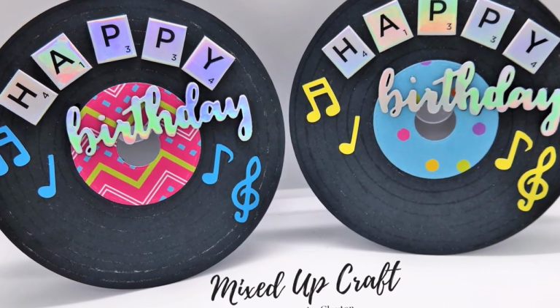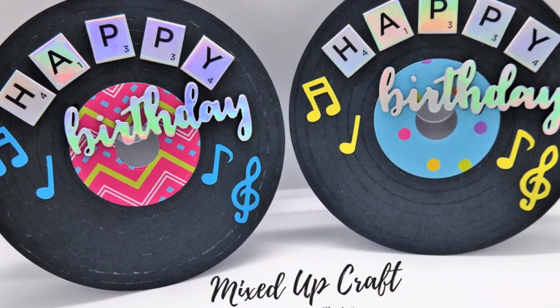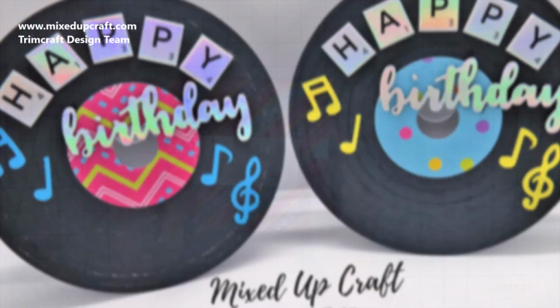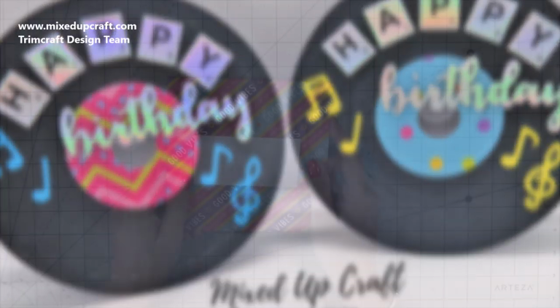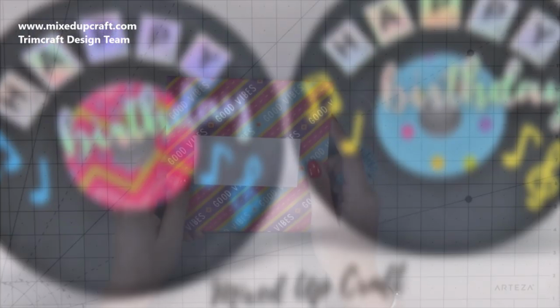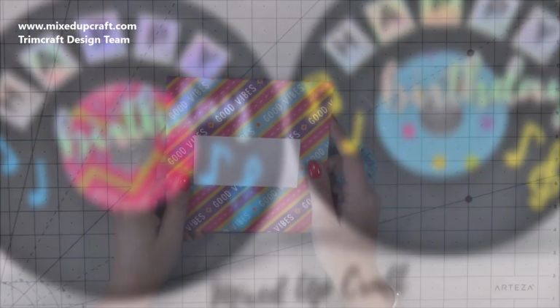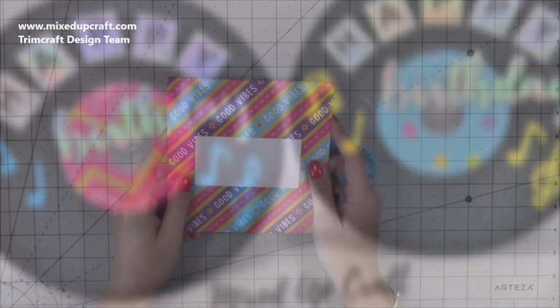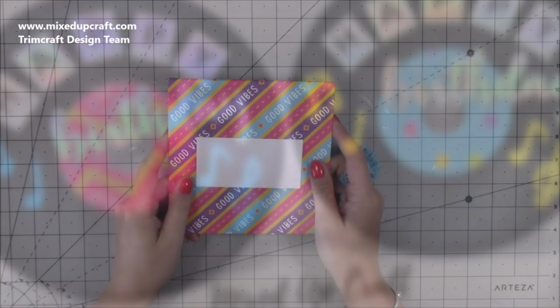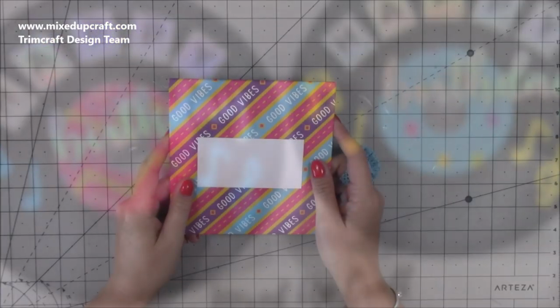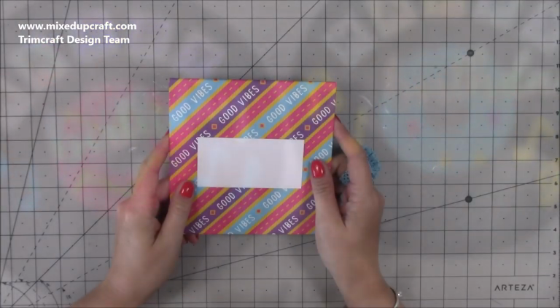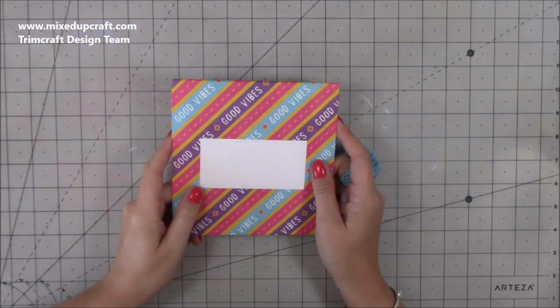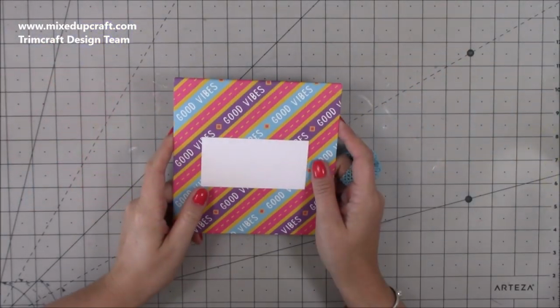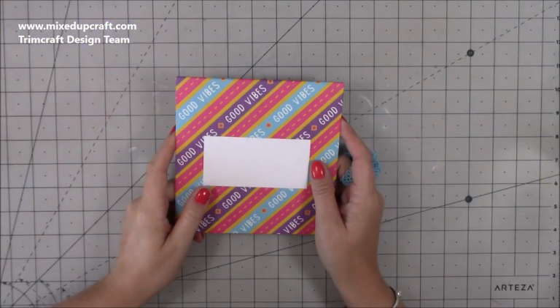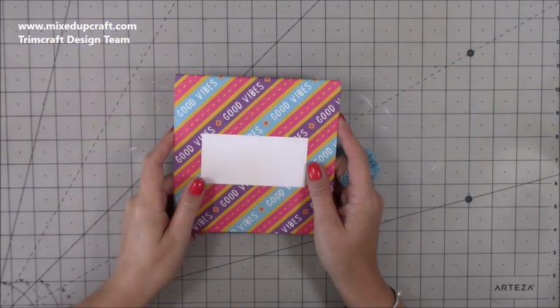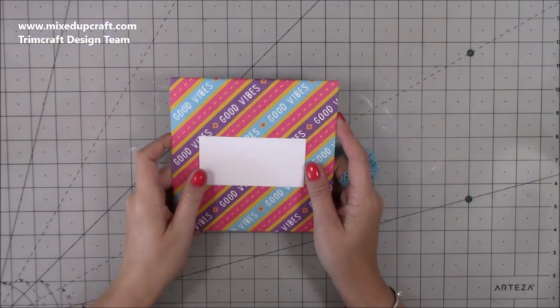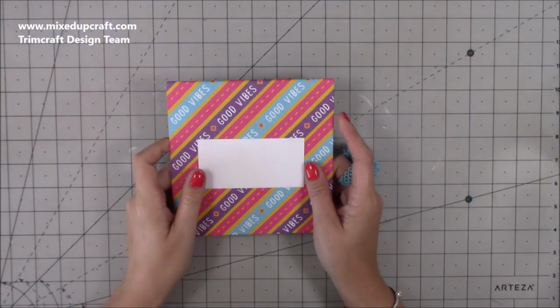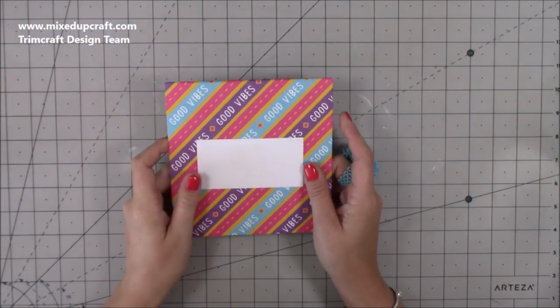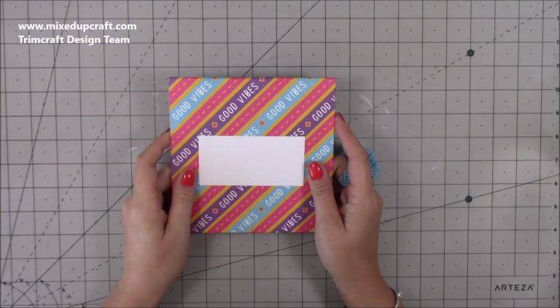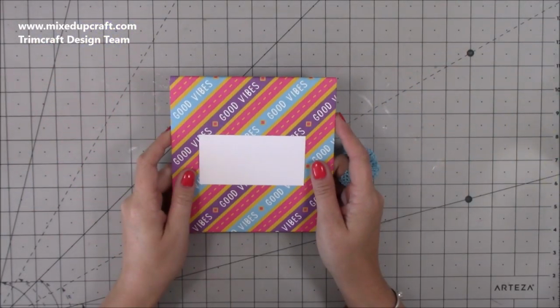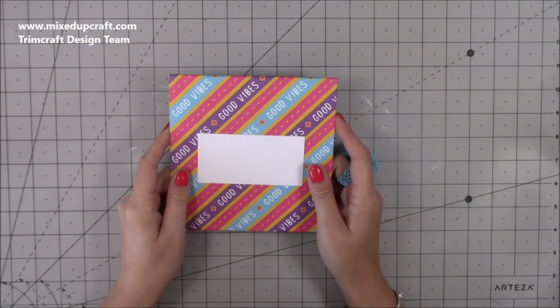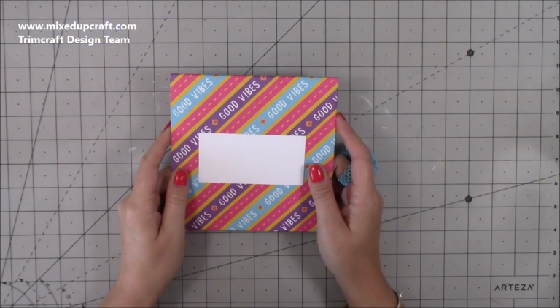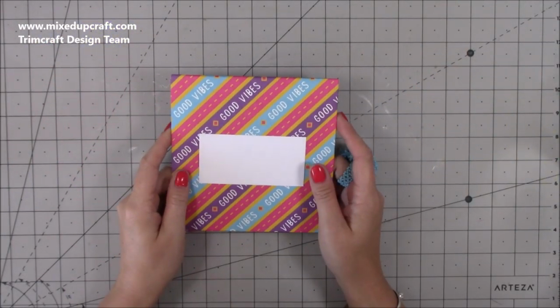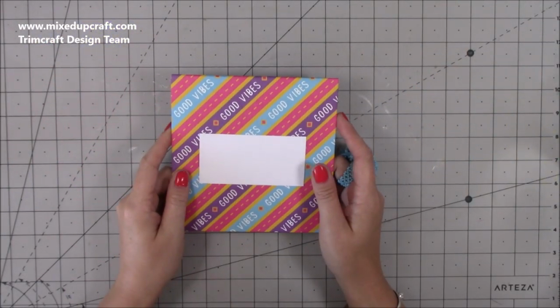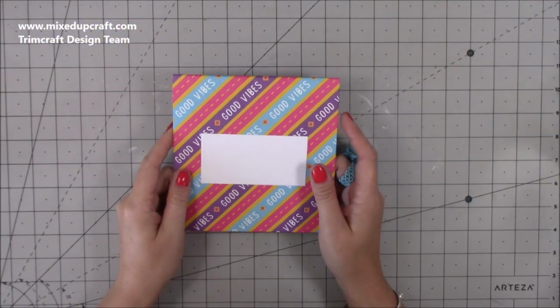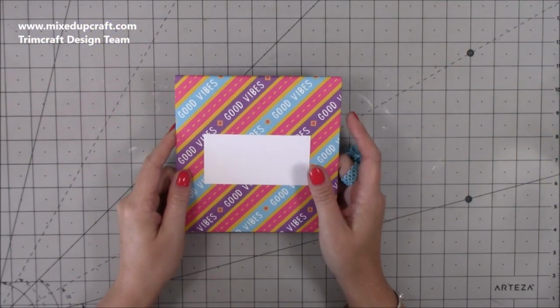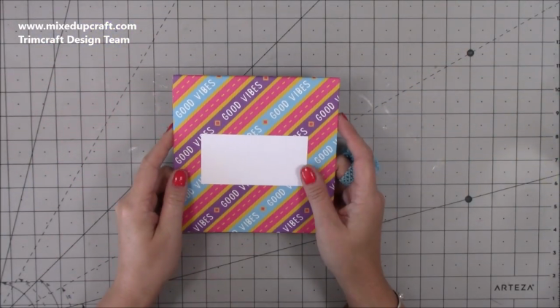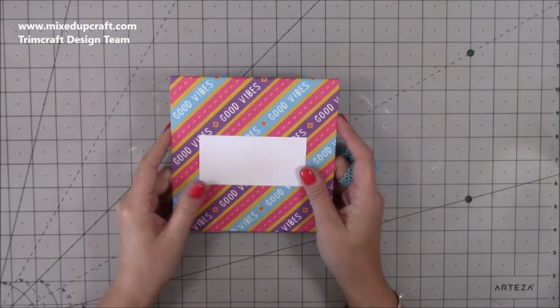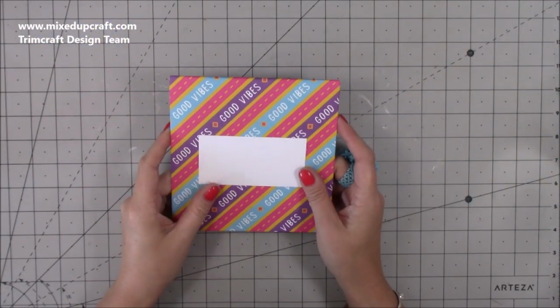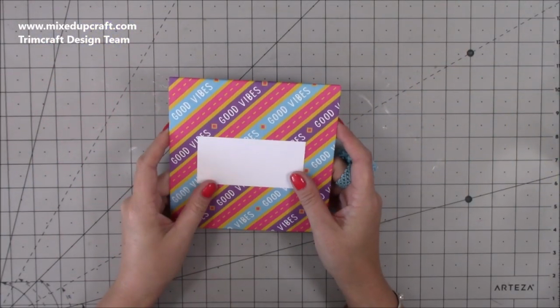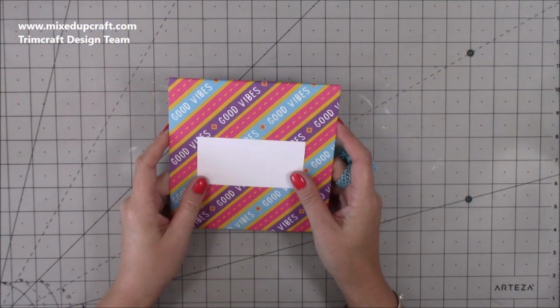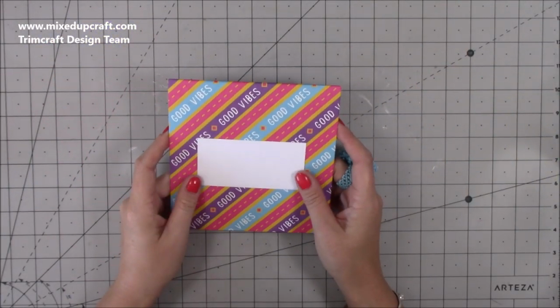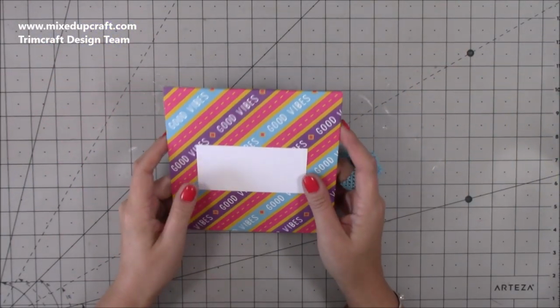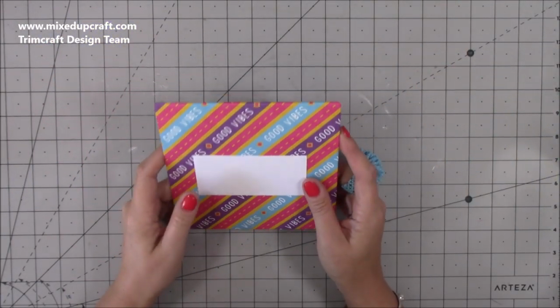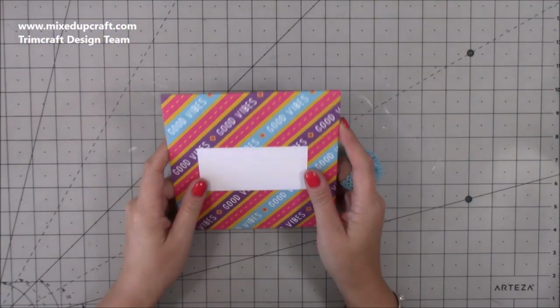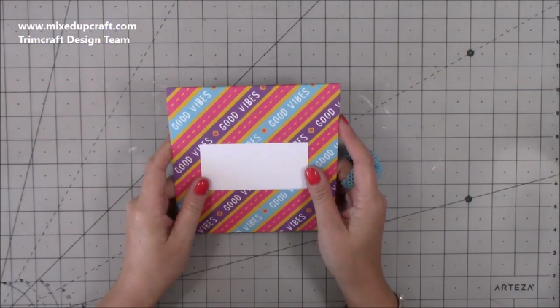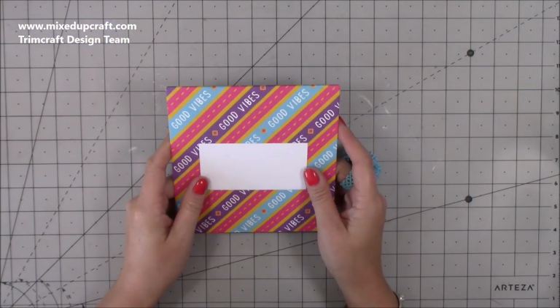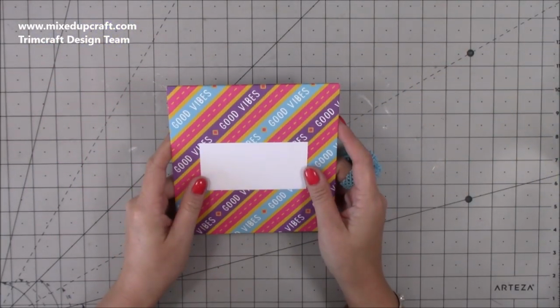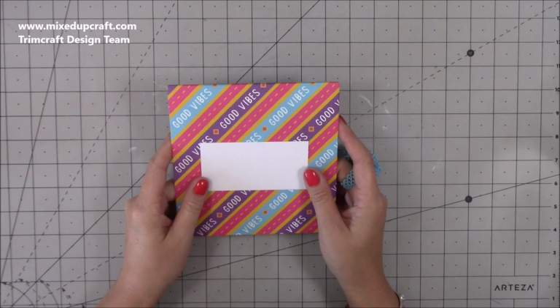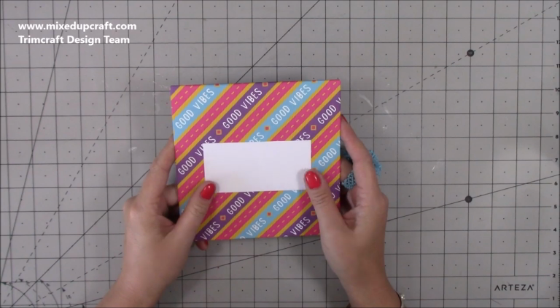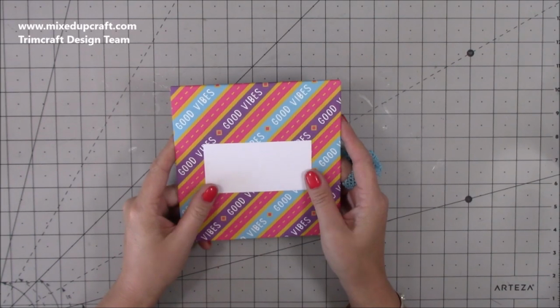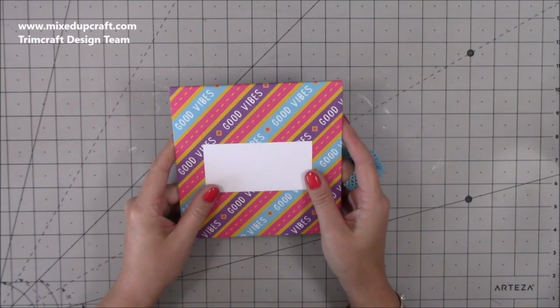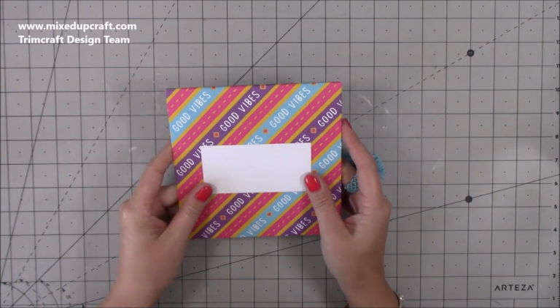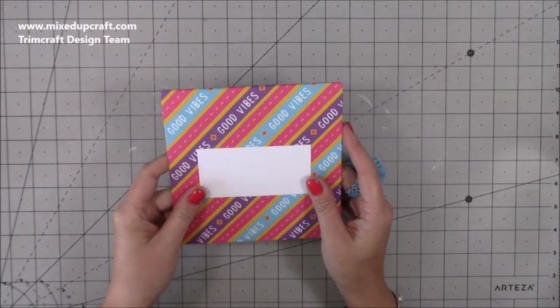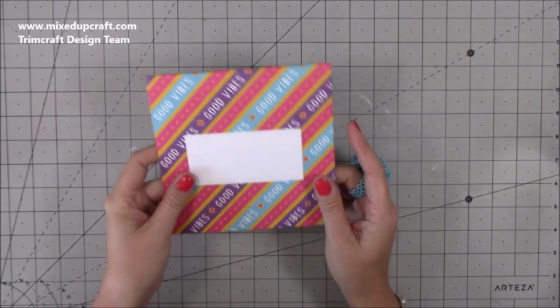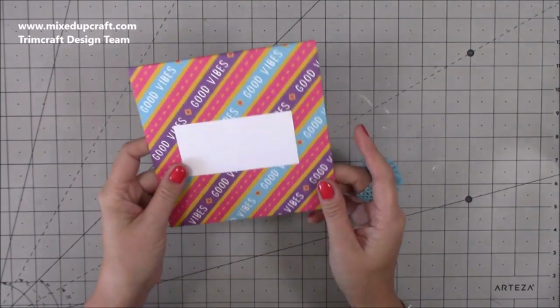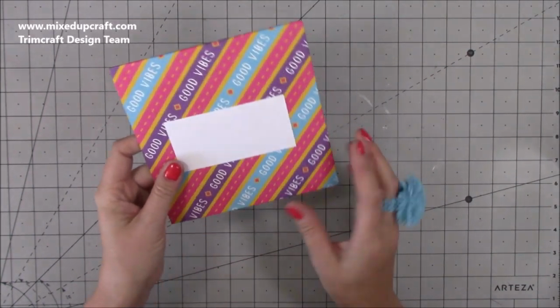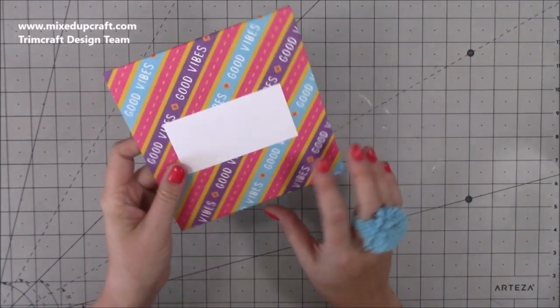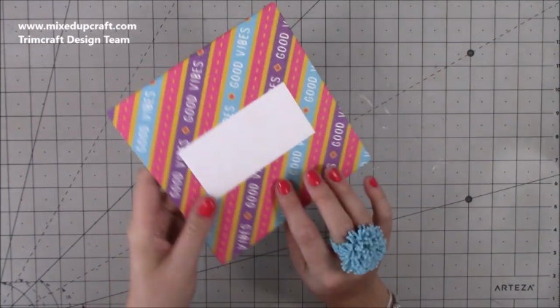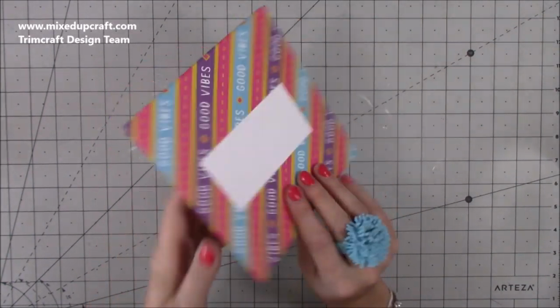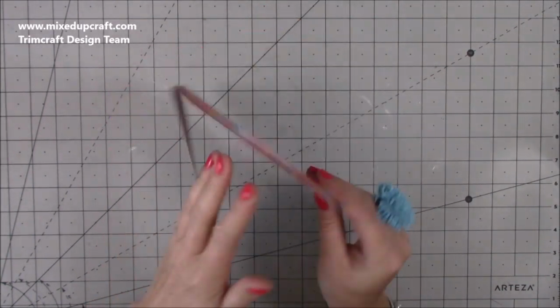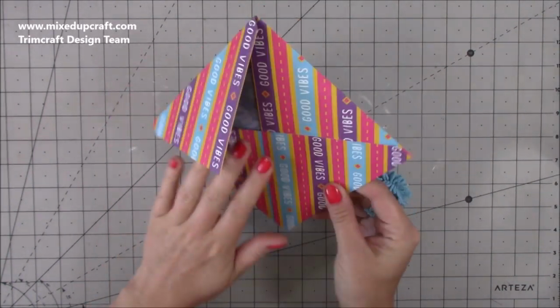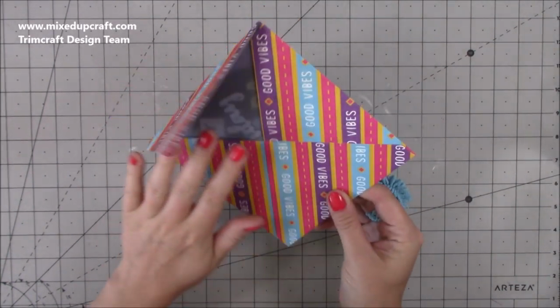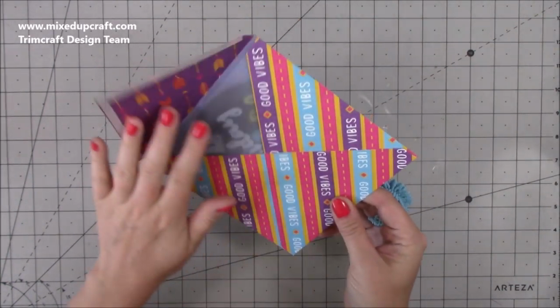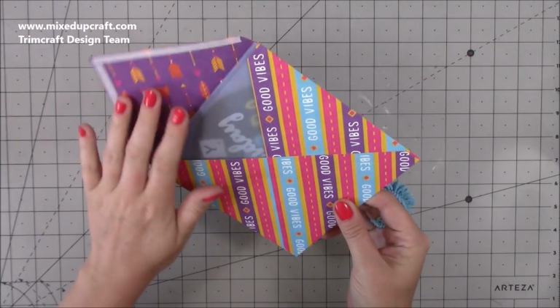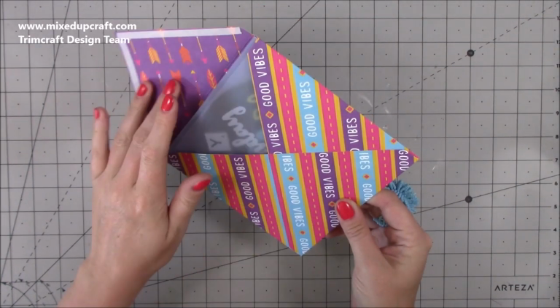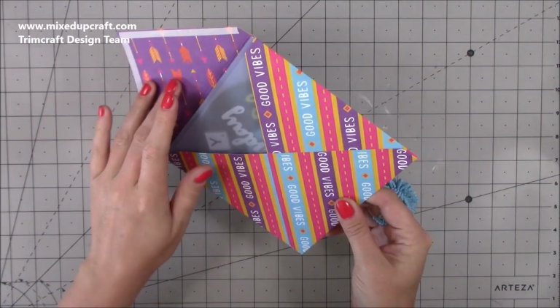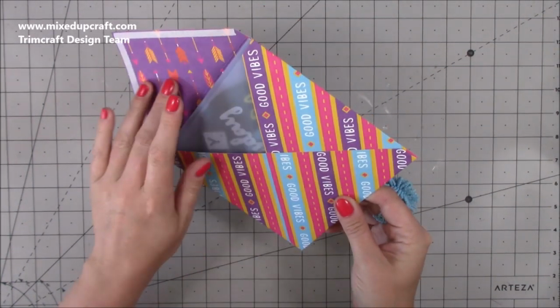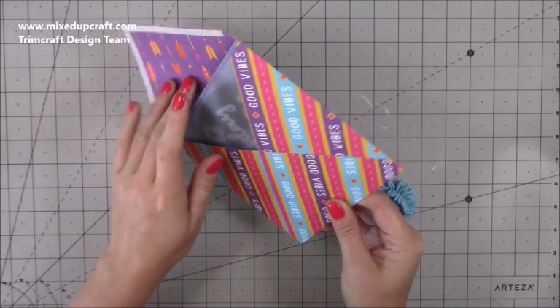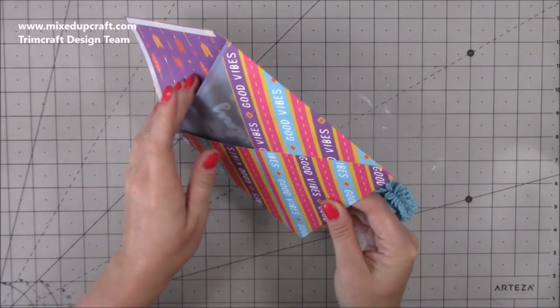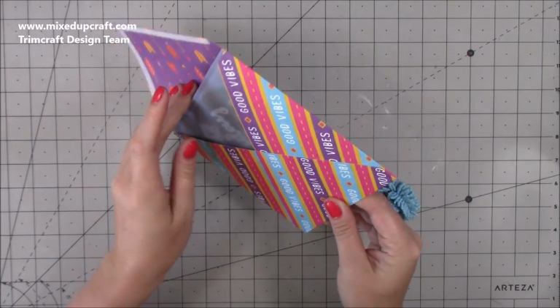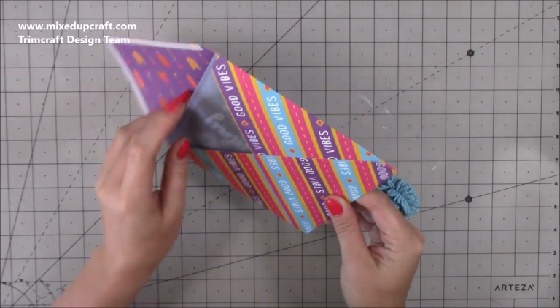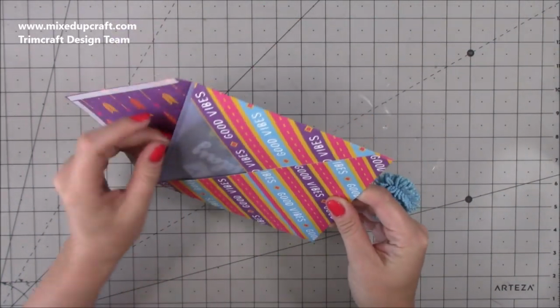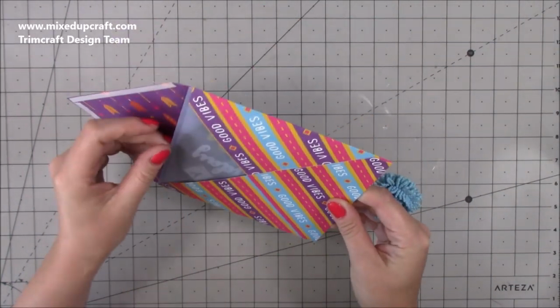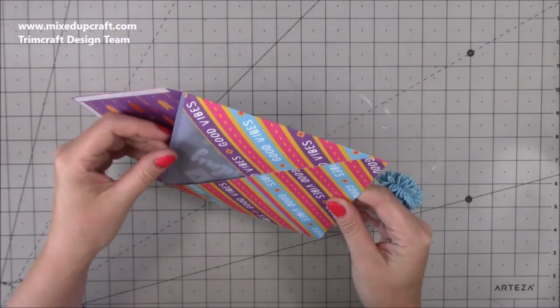Hi everybody, it's Sam at Mixed Up Craft. Thank you for watching my tutorial today. I've got another fun card for this year's series and this is a record card.